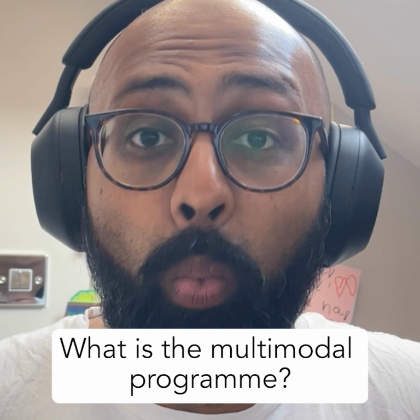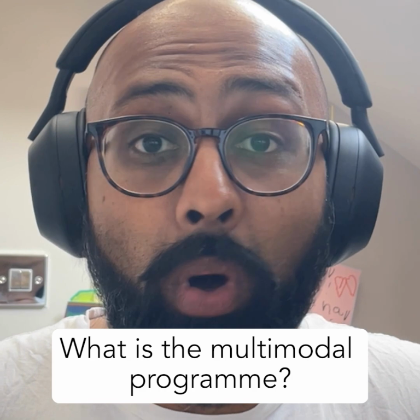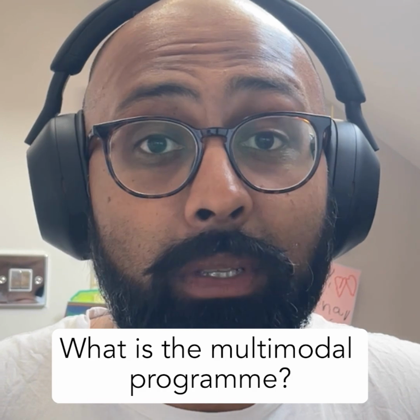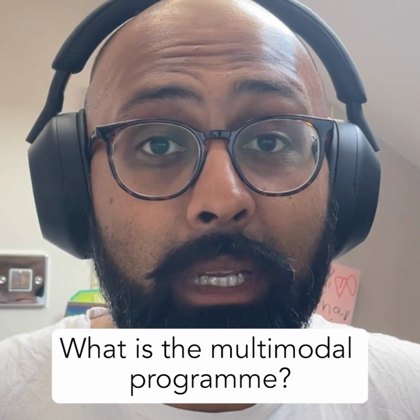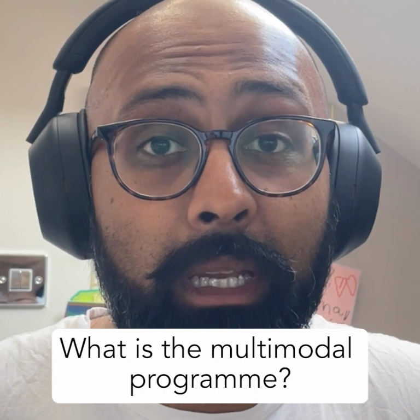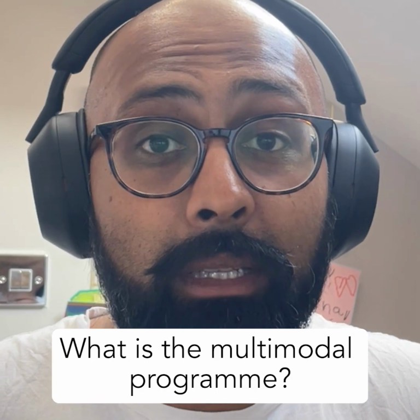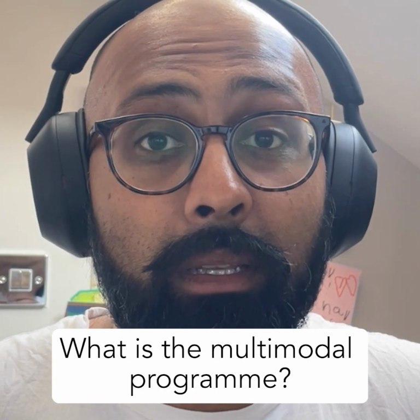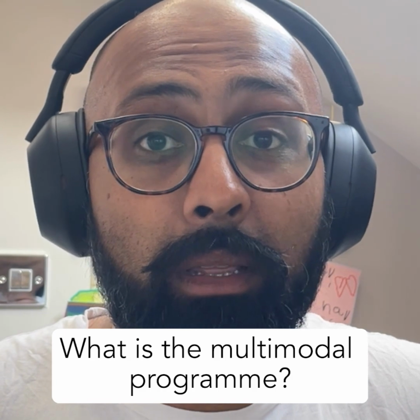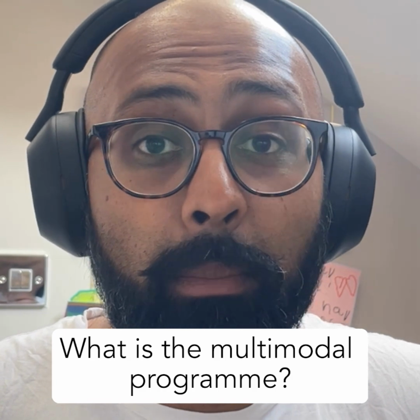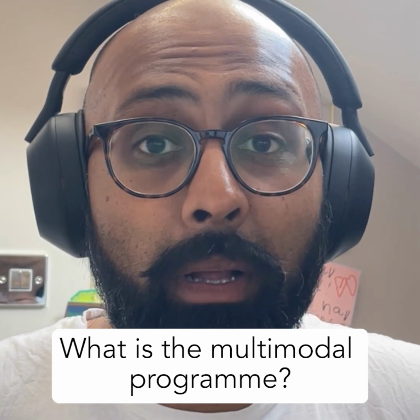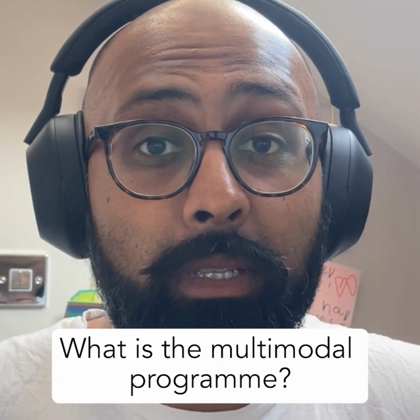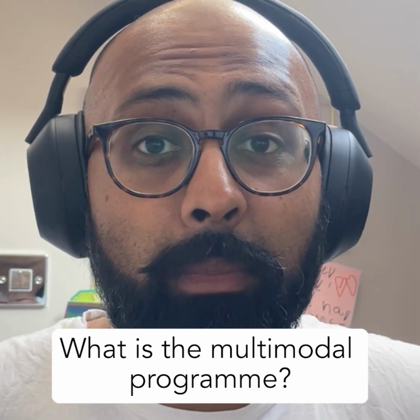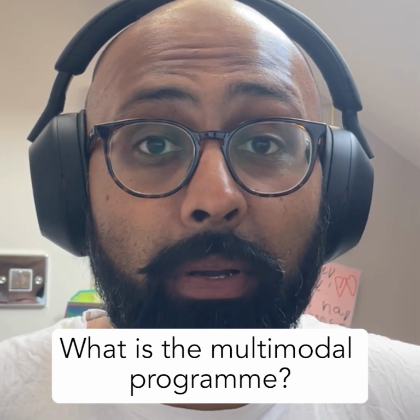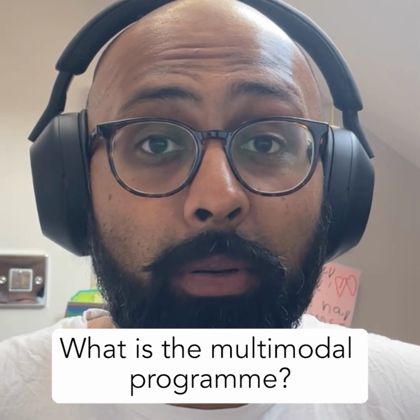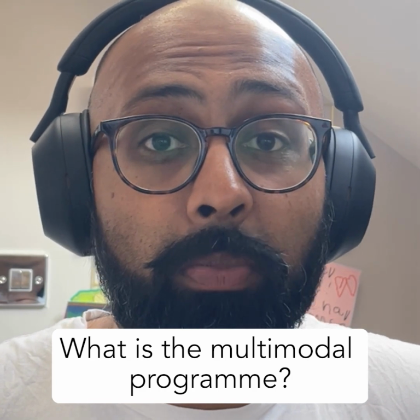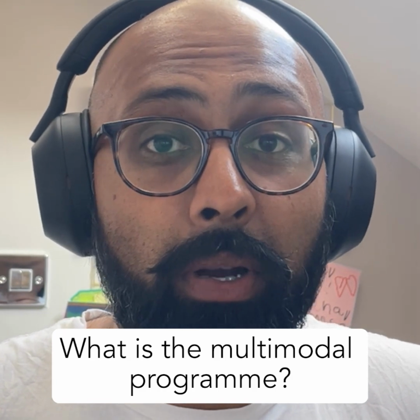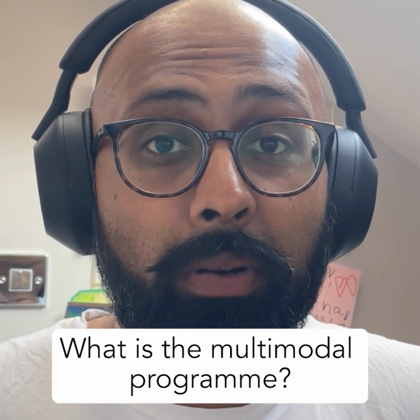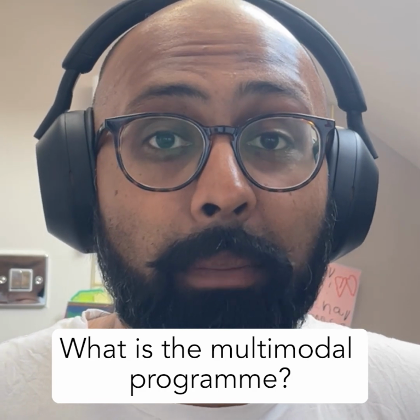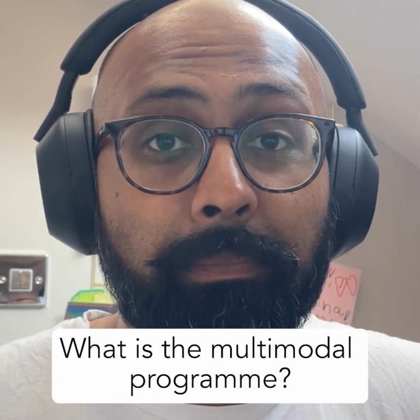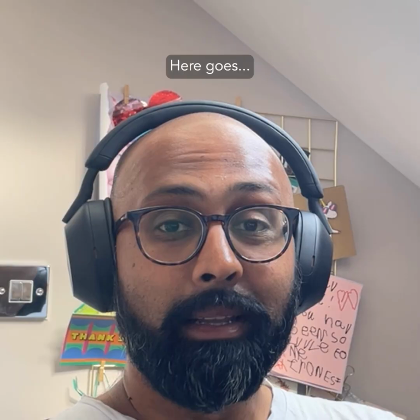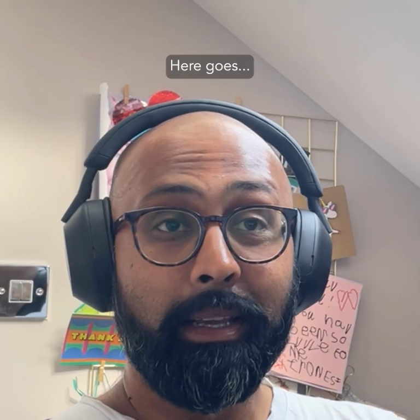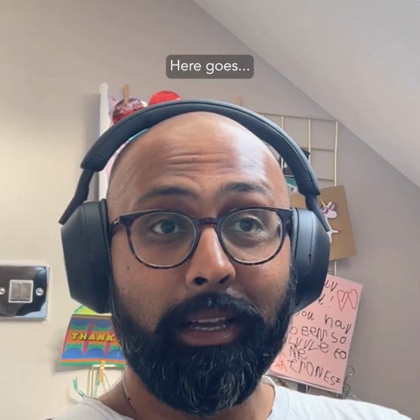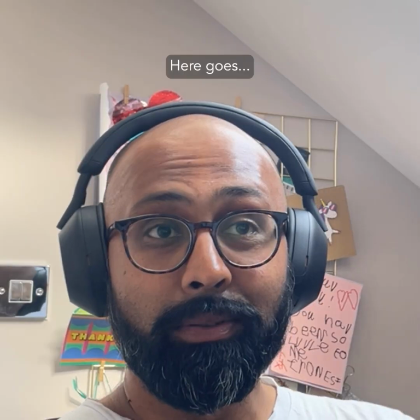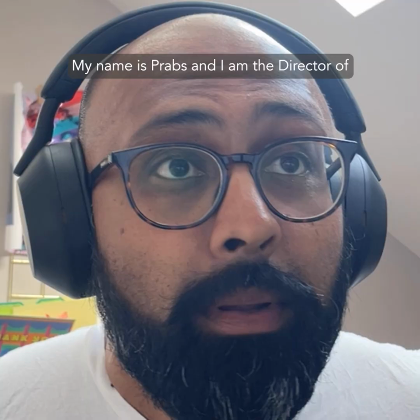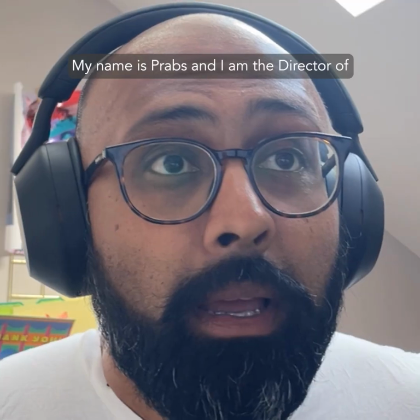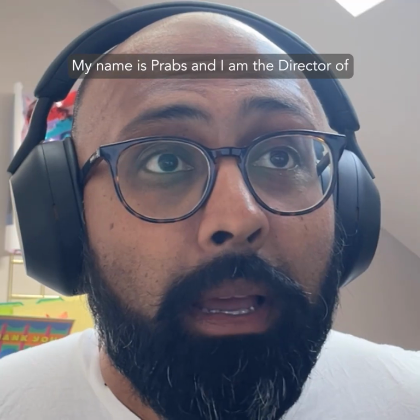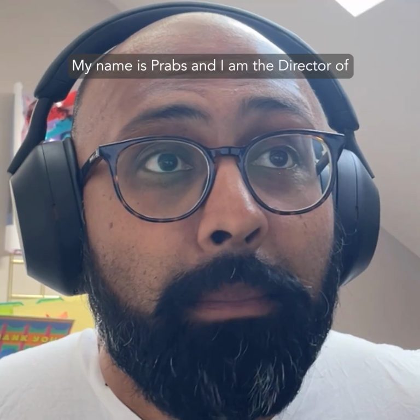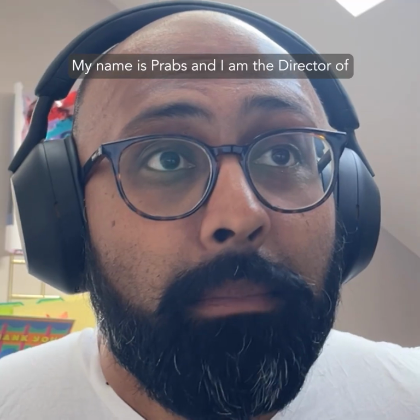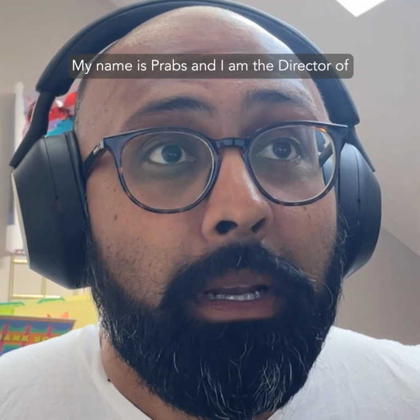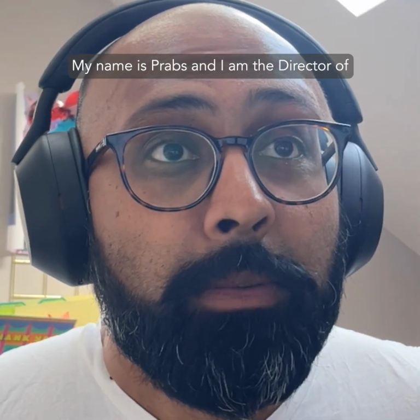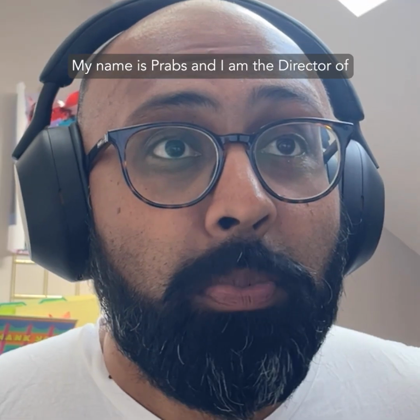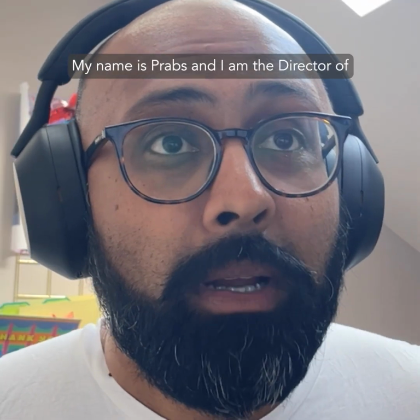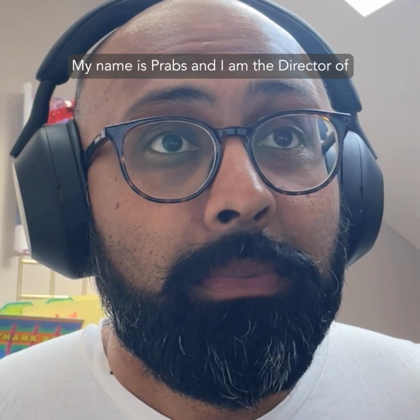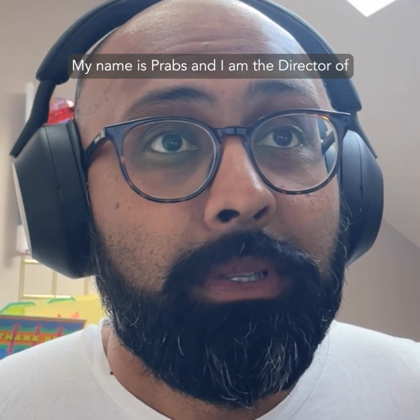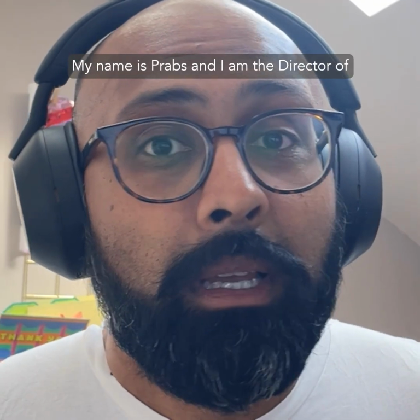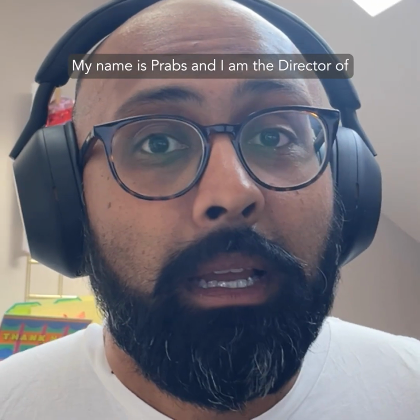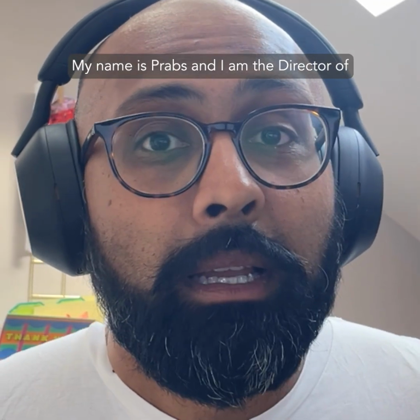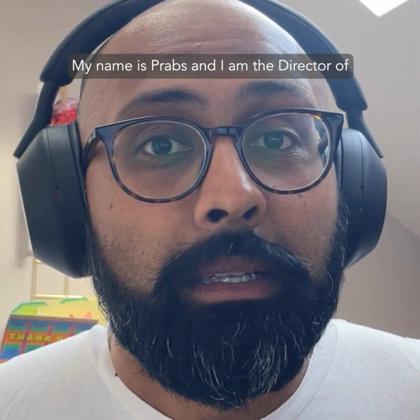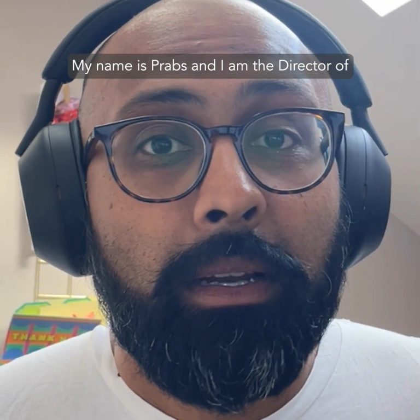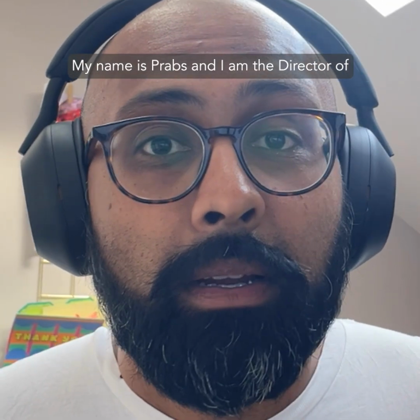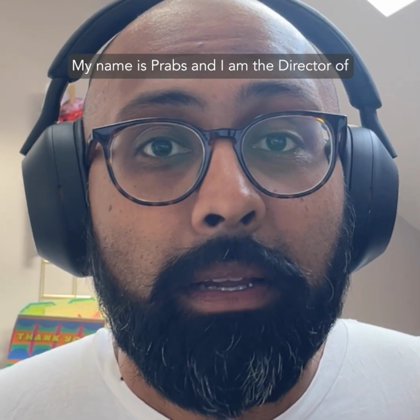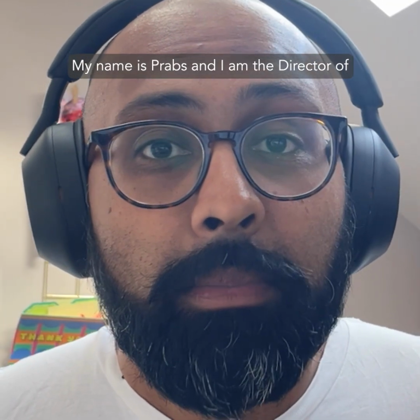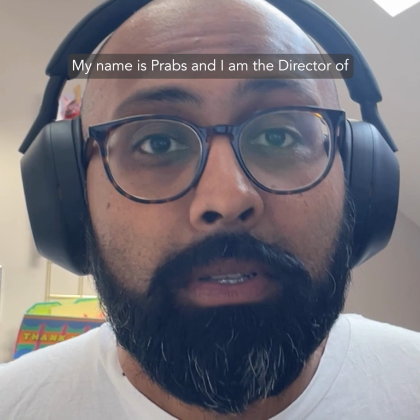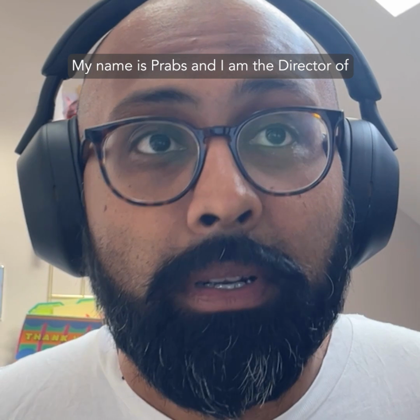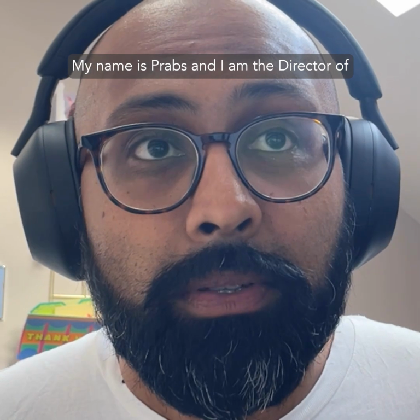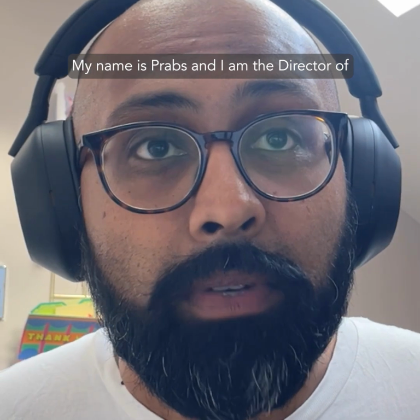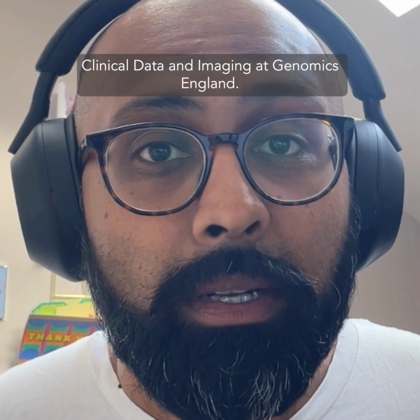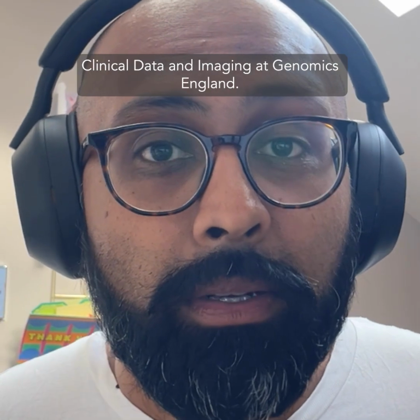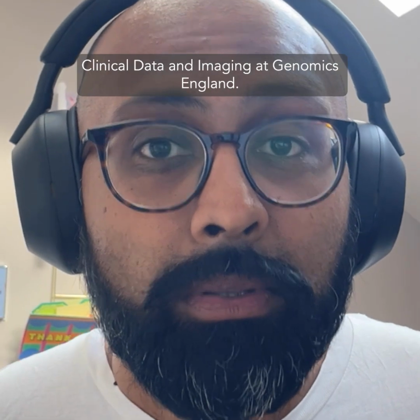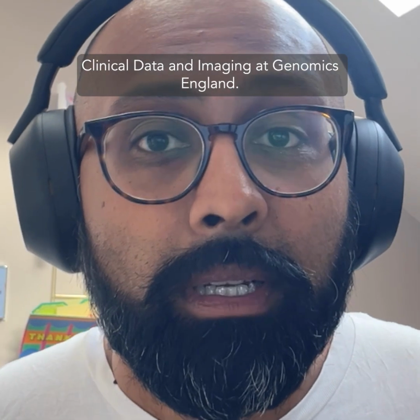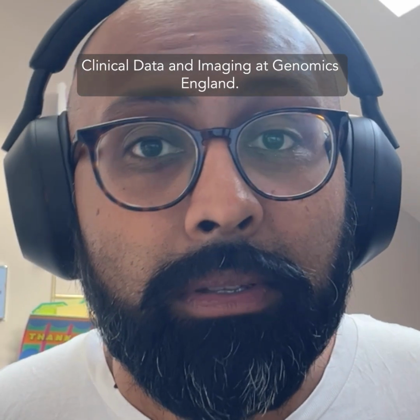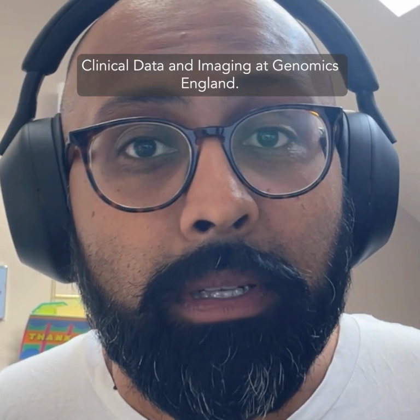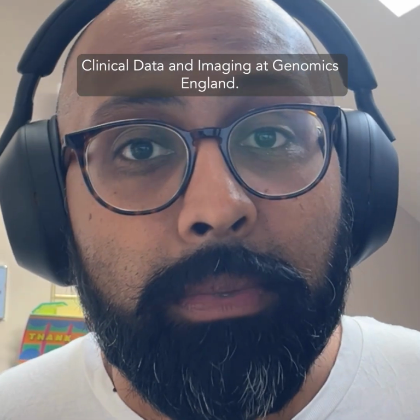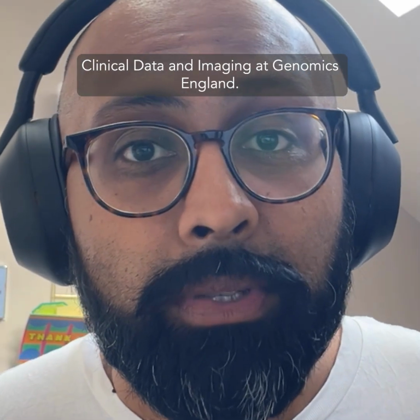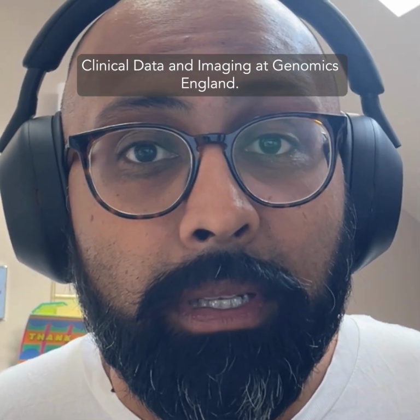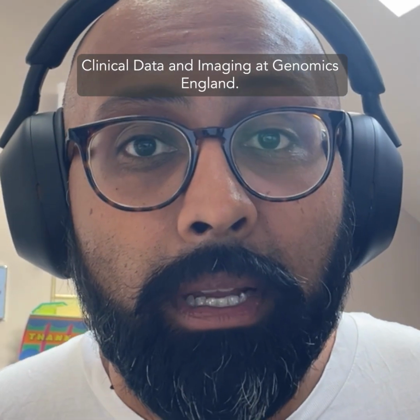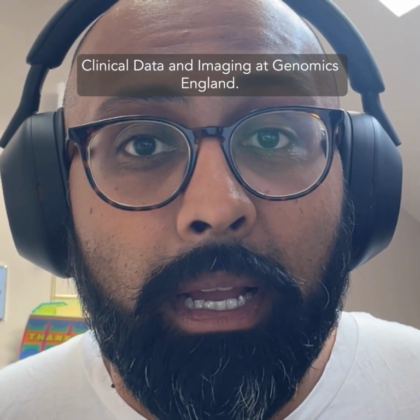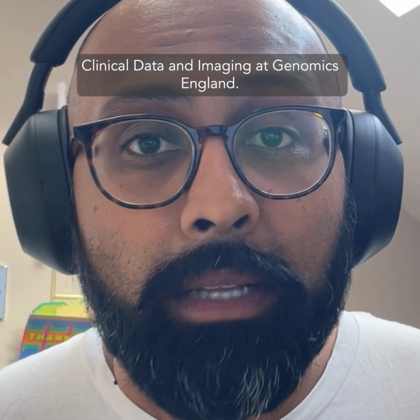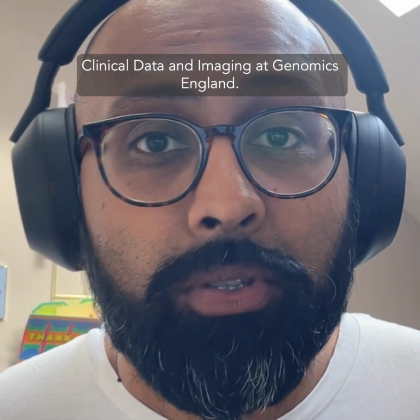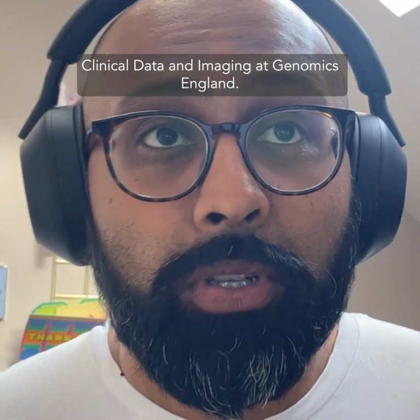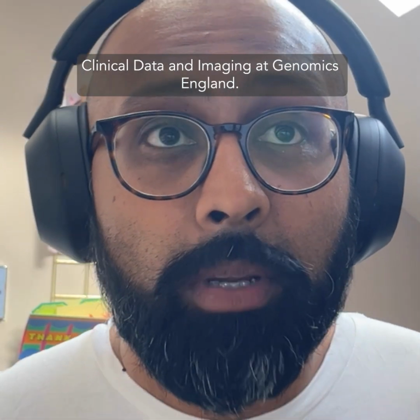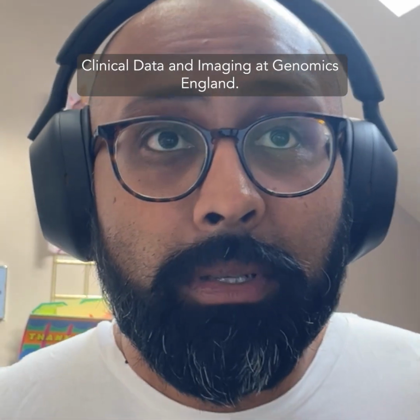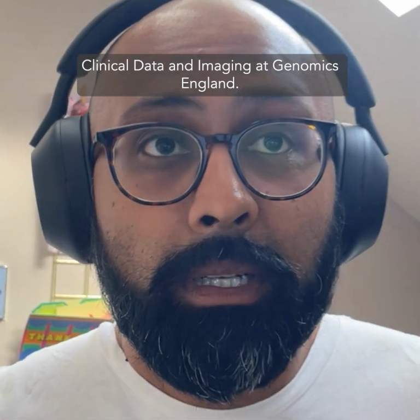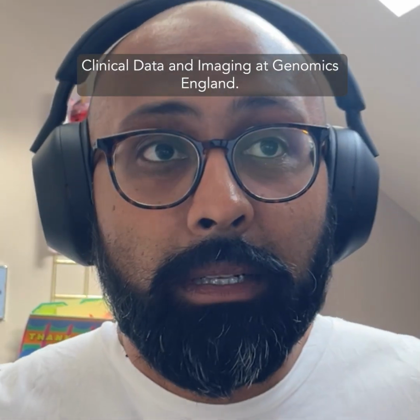What is the multimodal program? My name is Prabs and I am the Director of Clinical Data and Imaging at Genomics England.